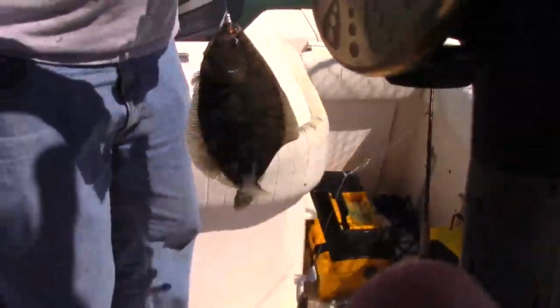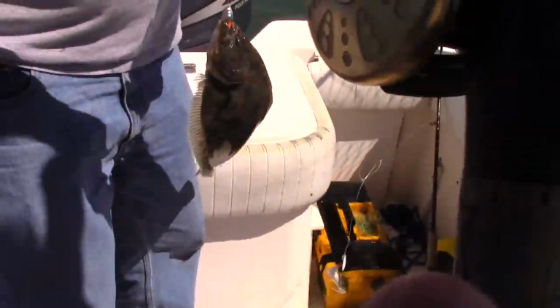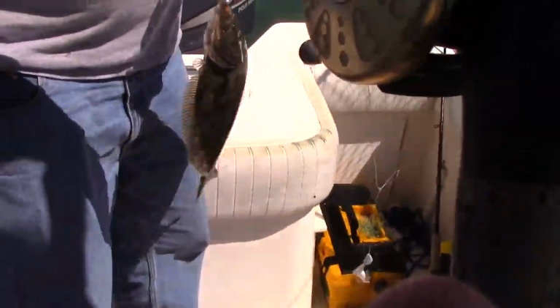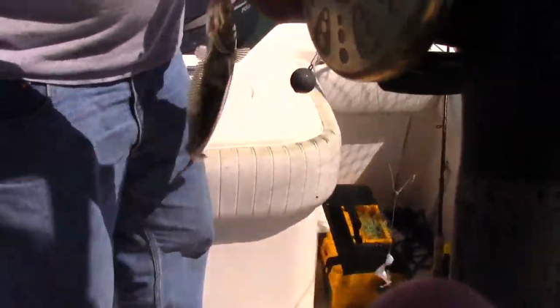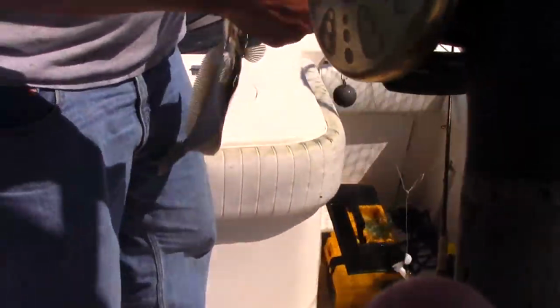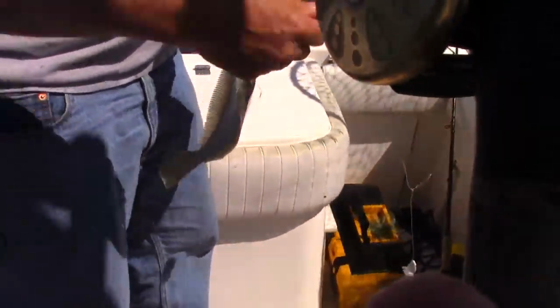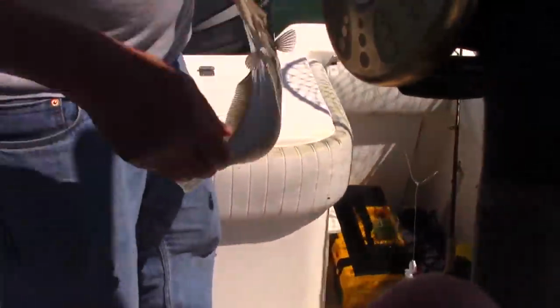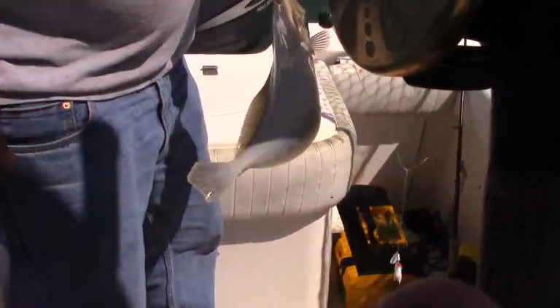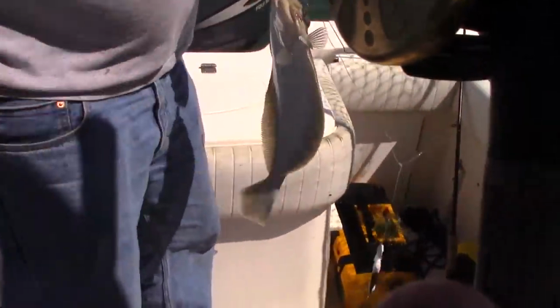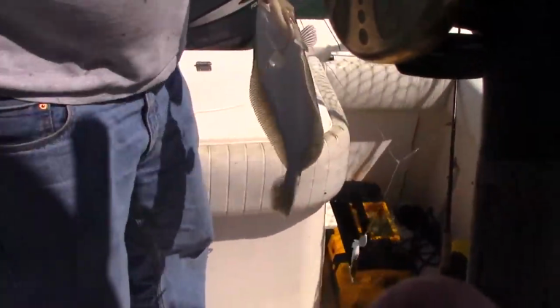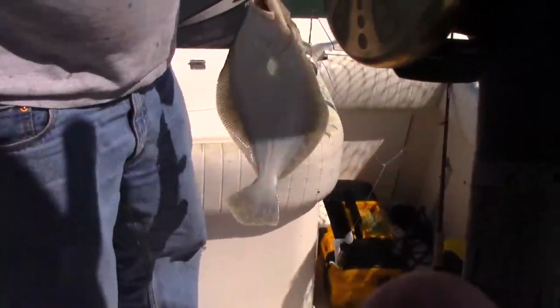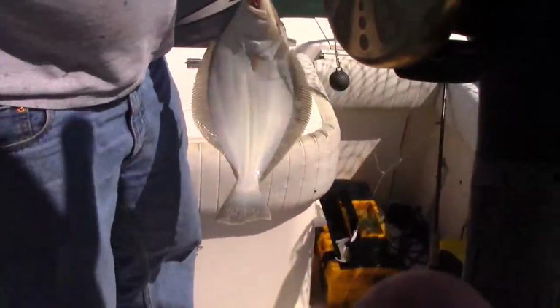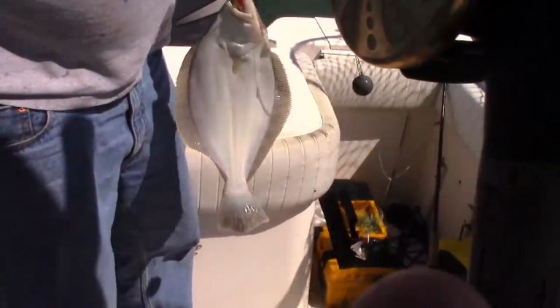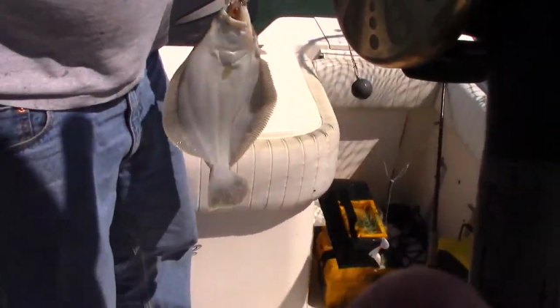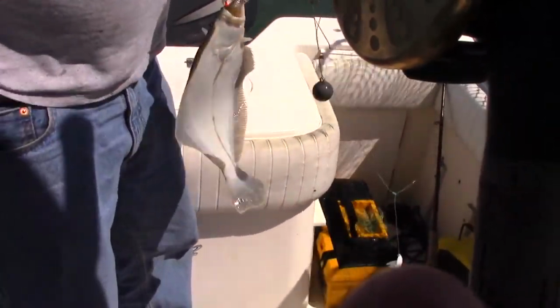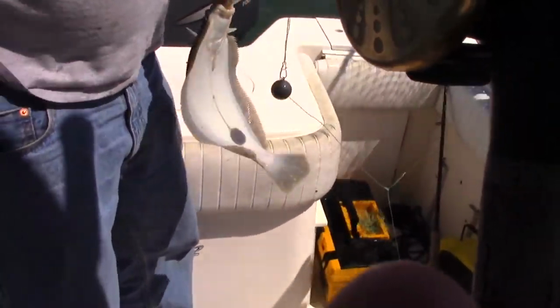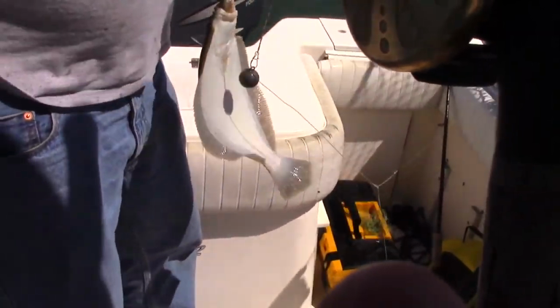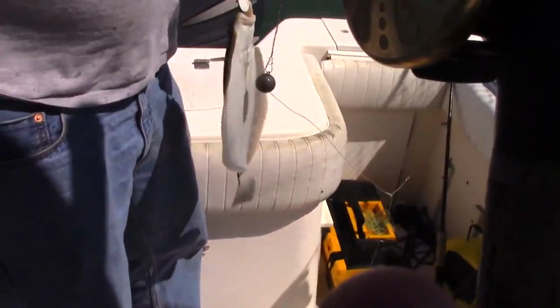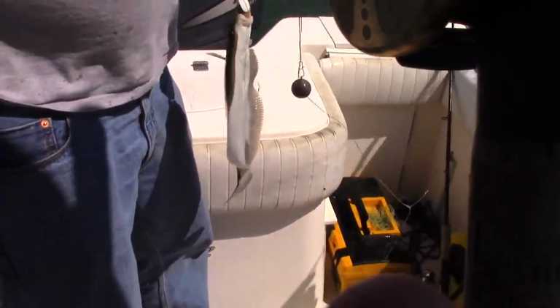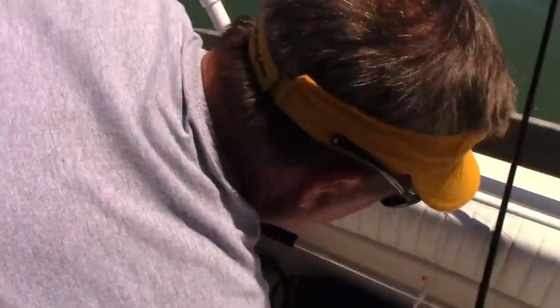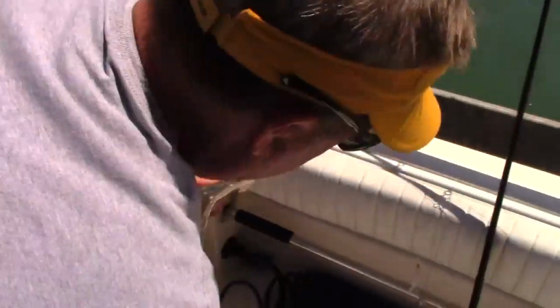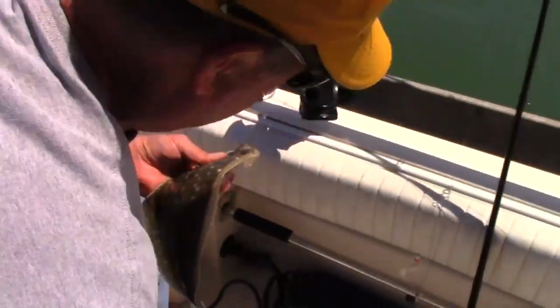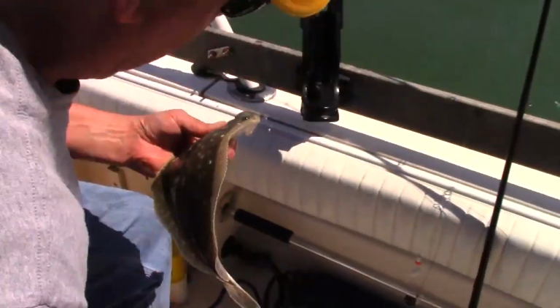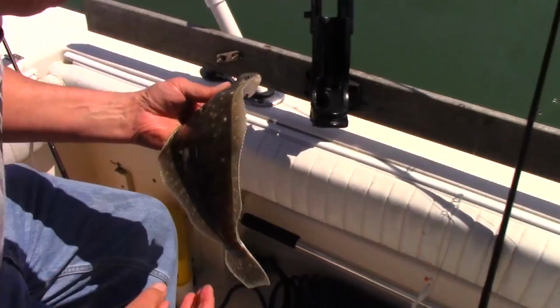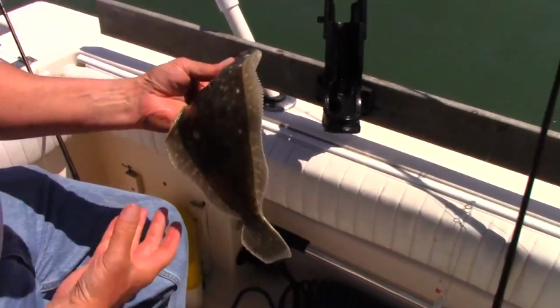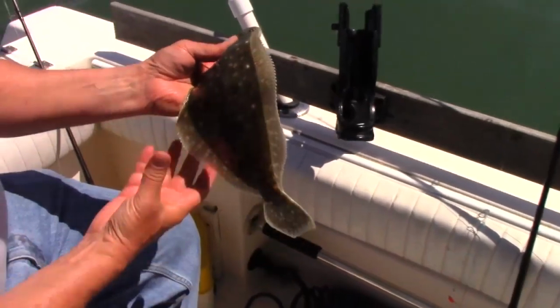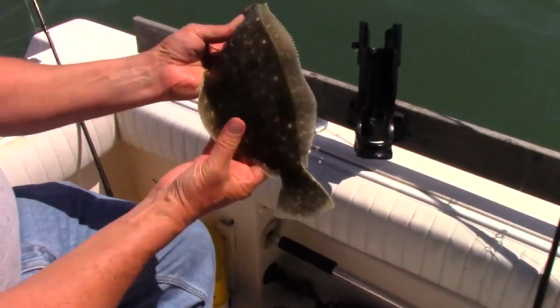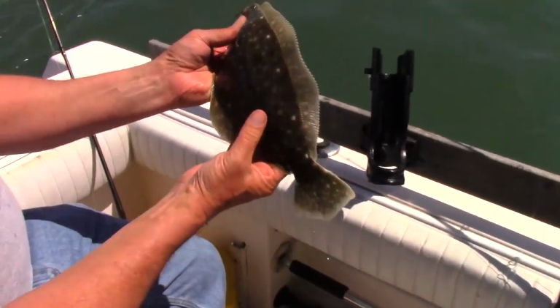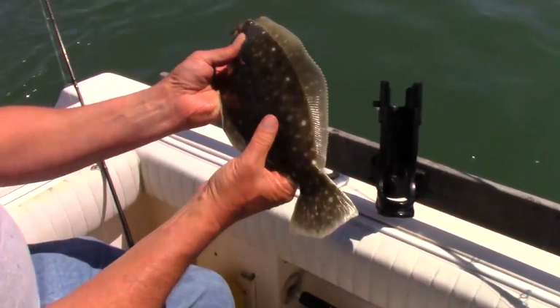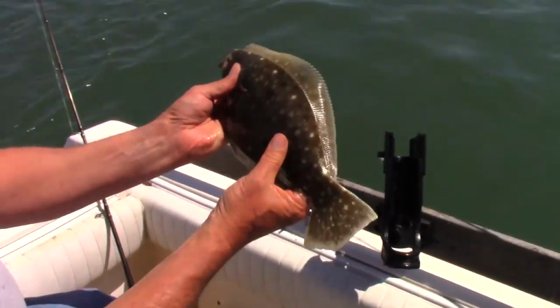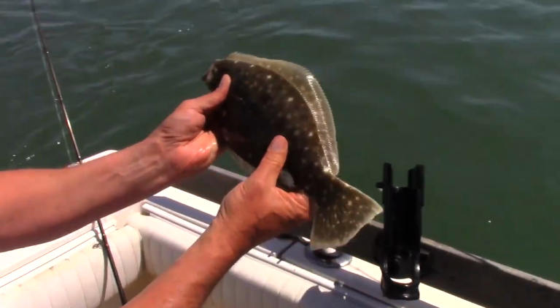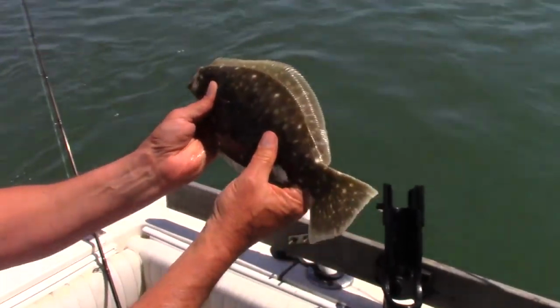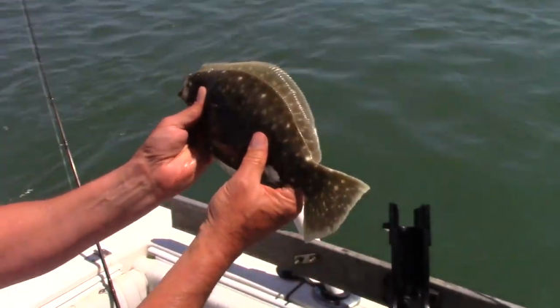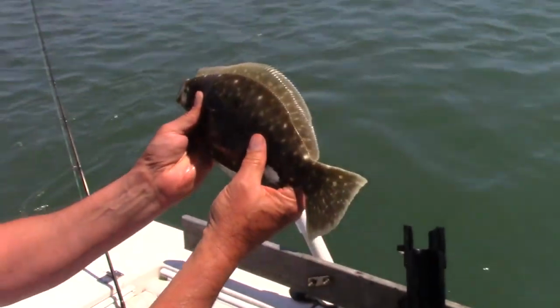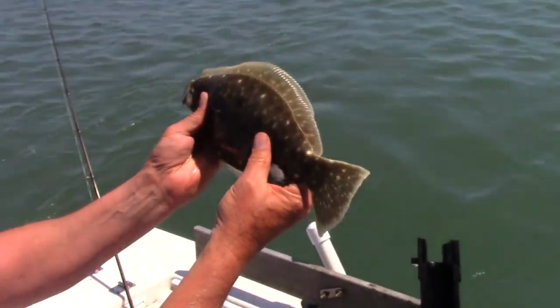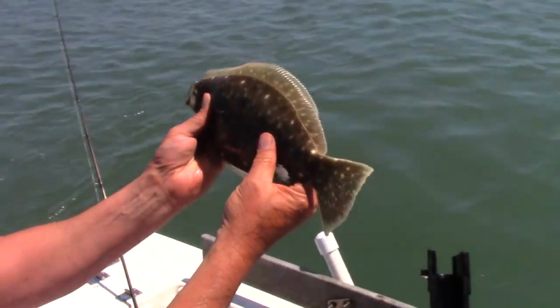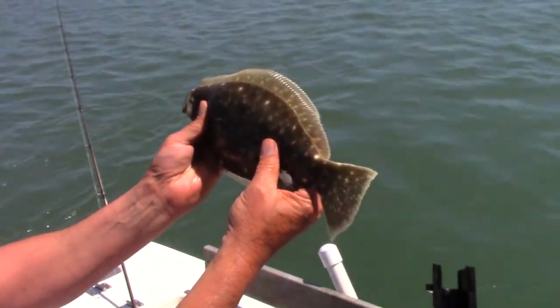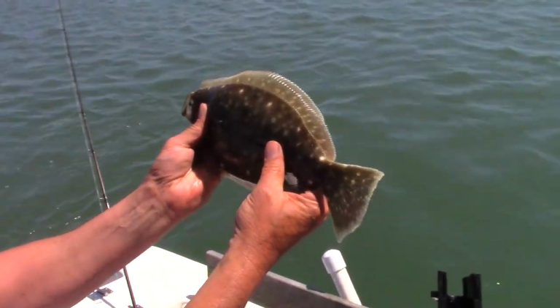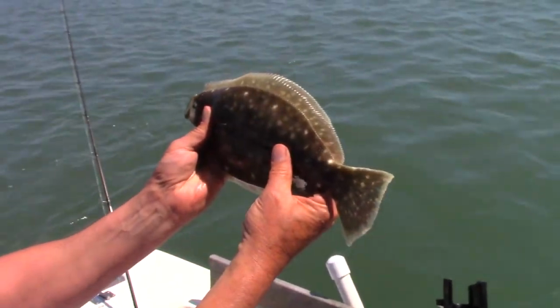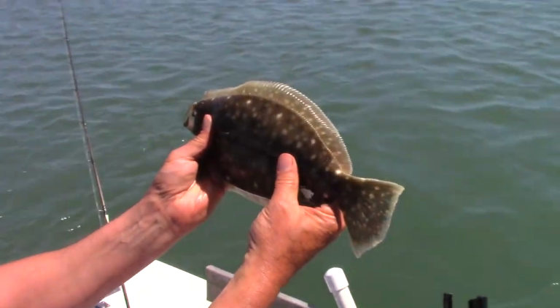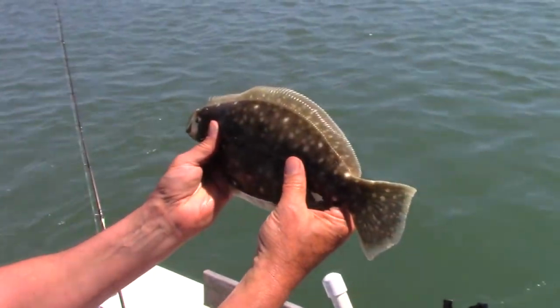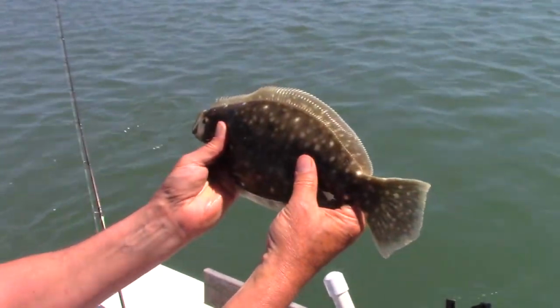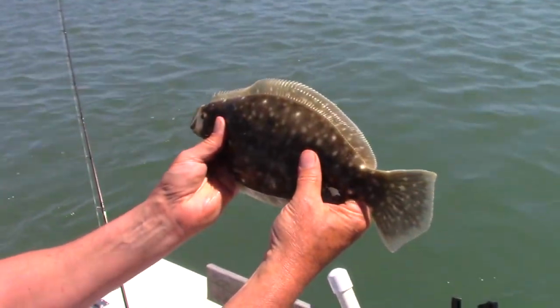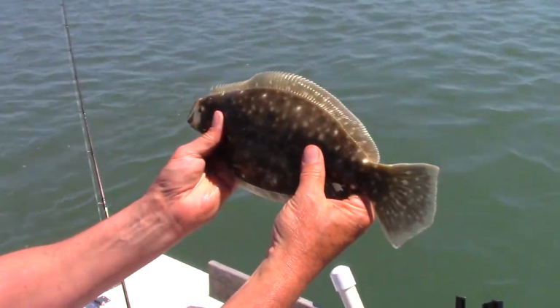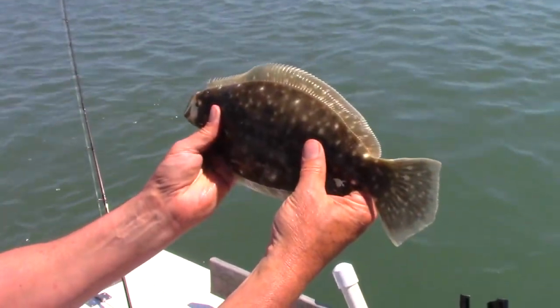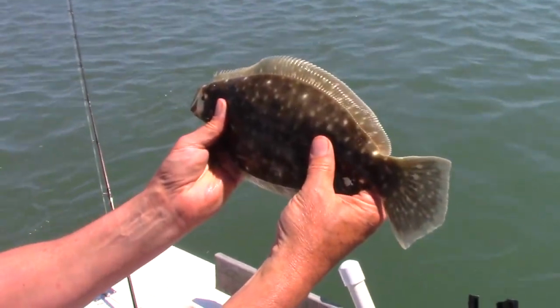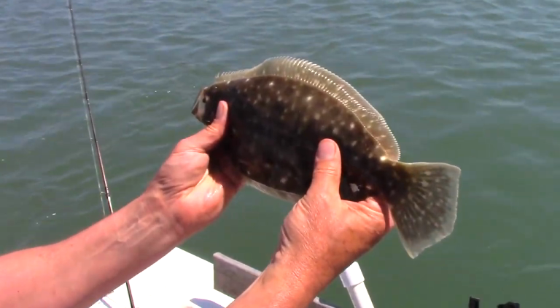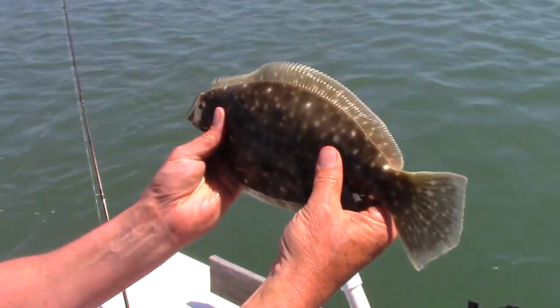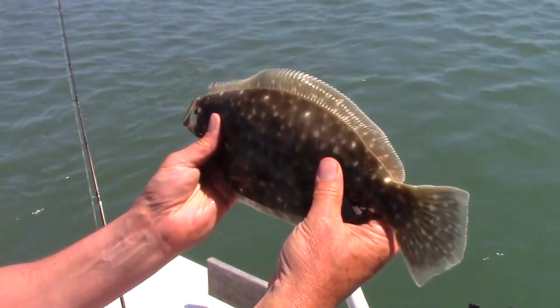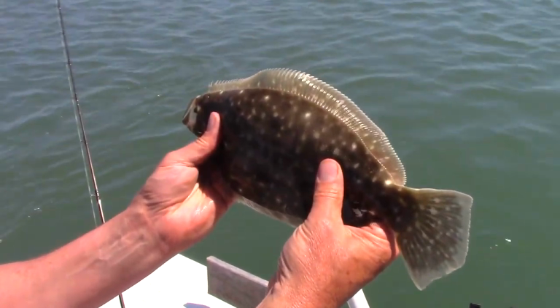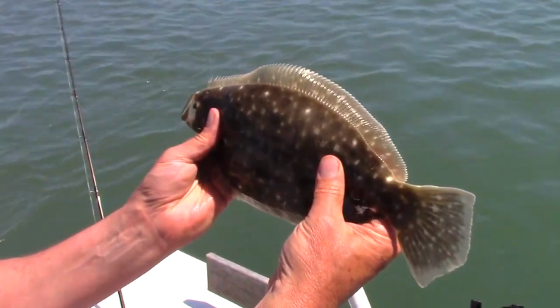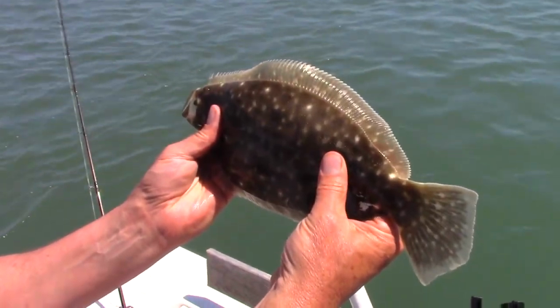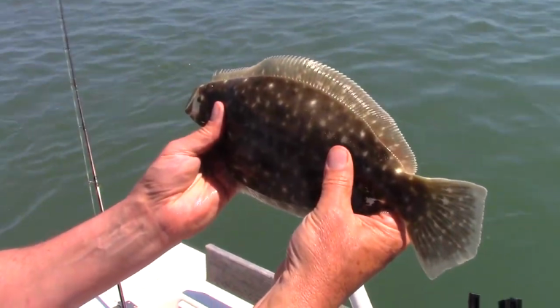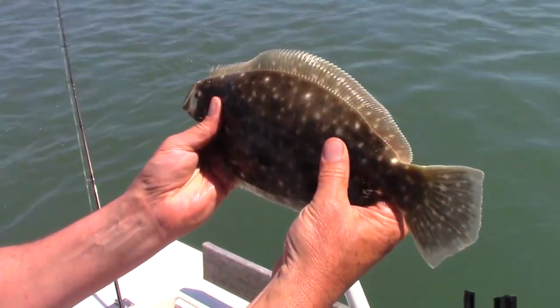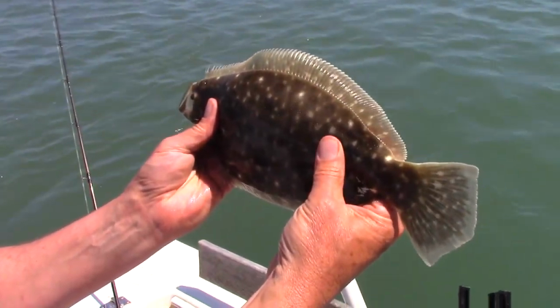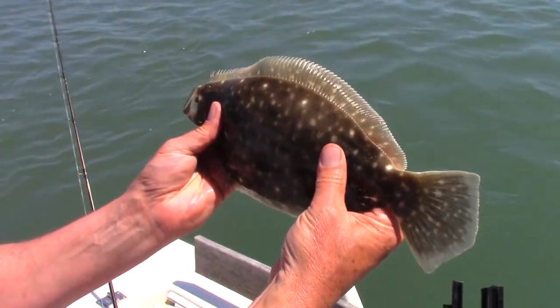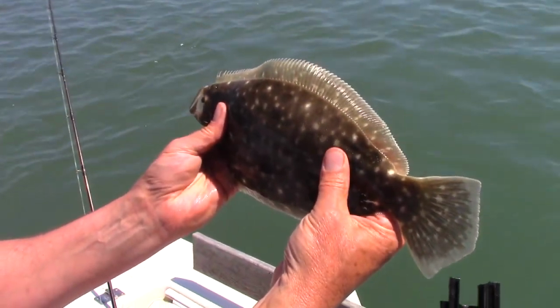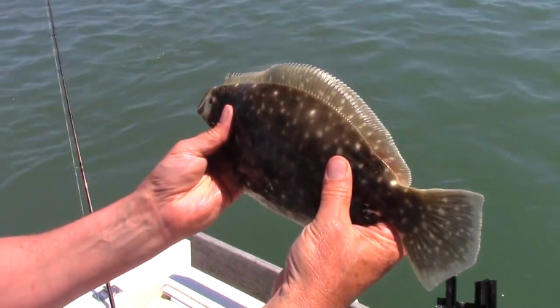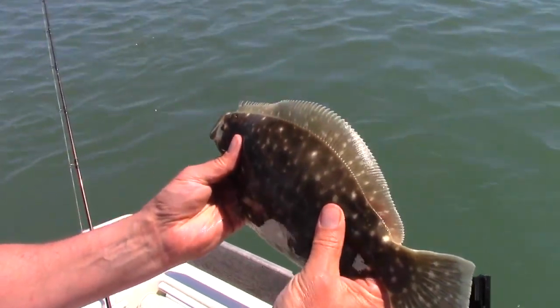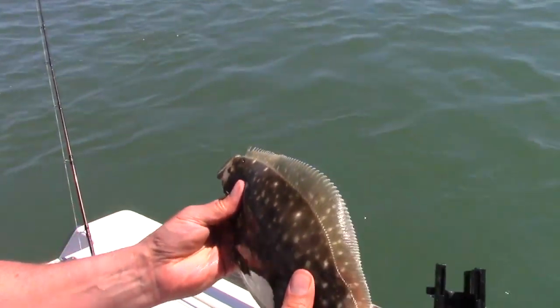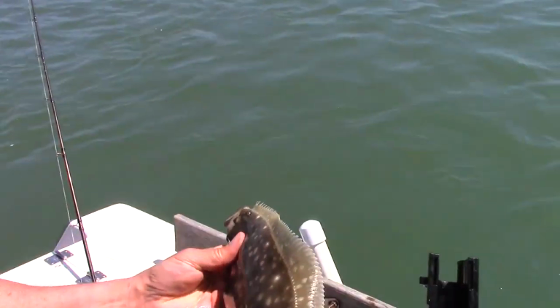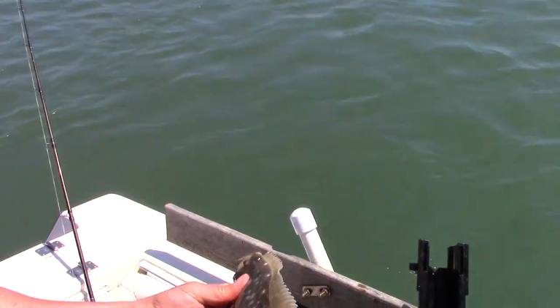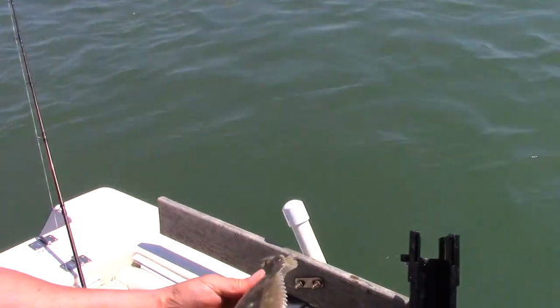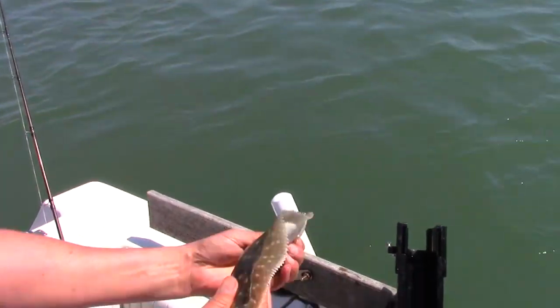Another flounder. Got to start somewhere. That's right. Go back and grow.